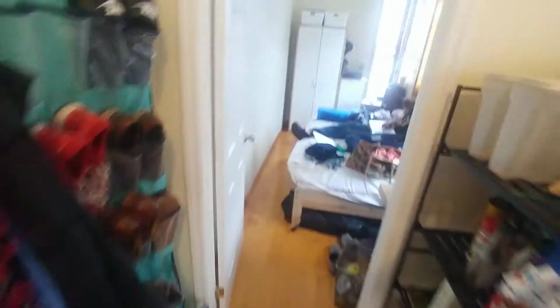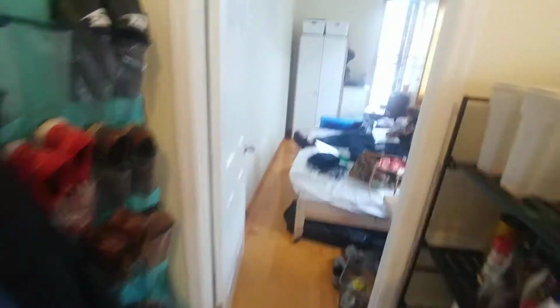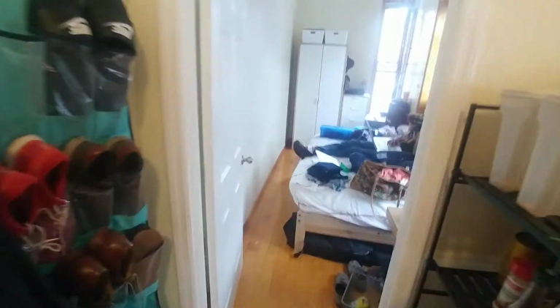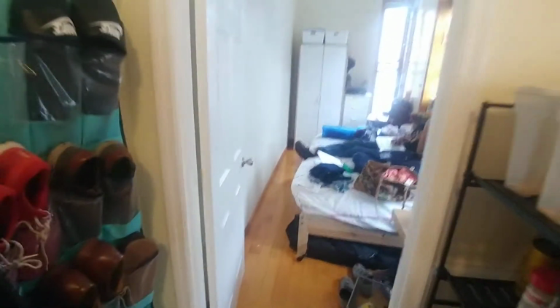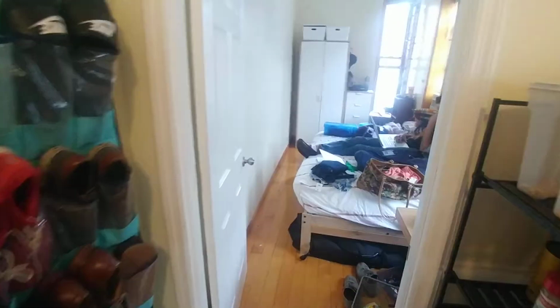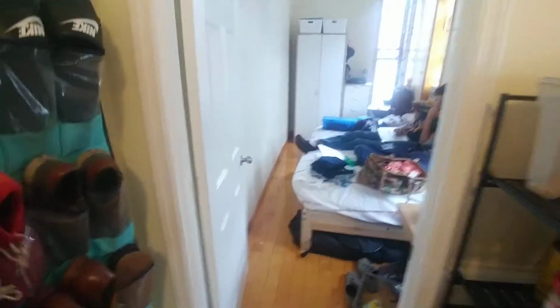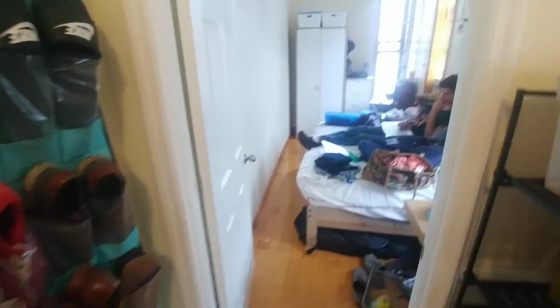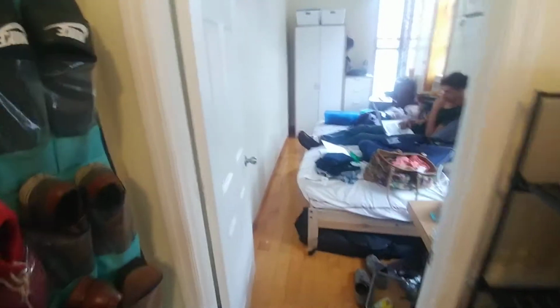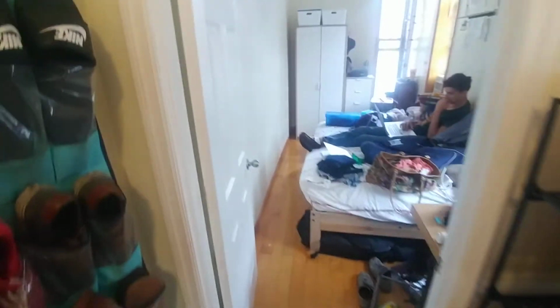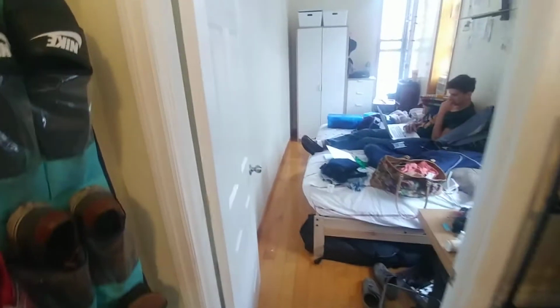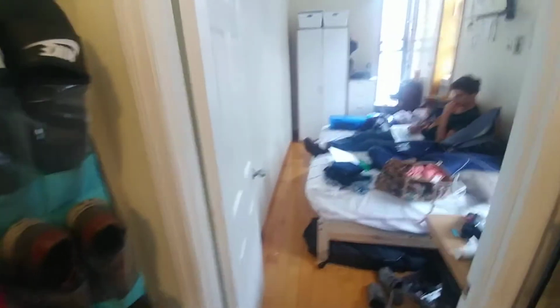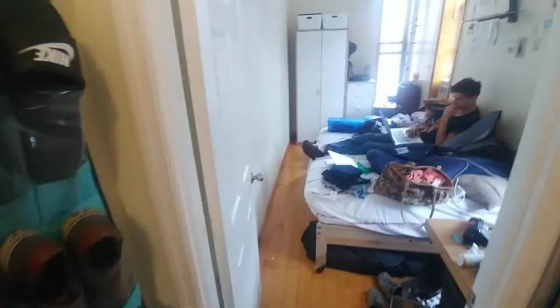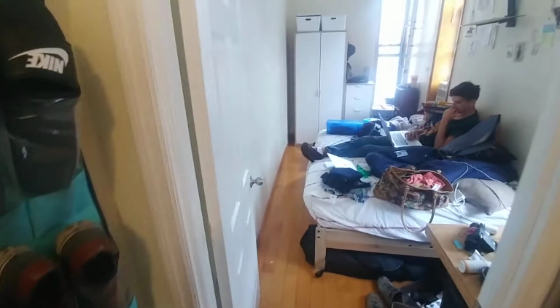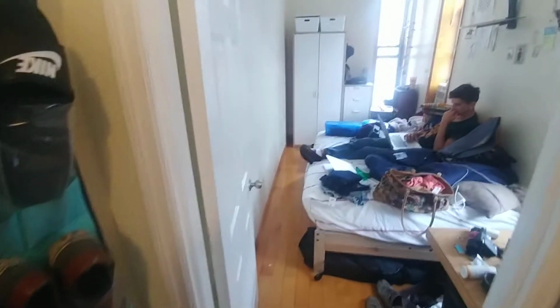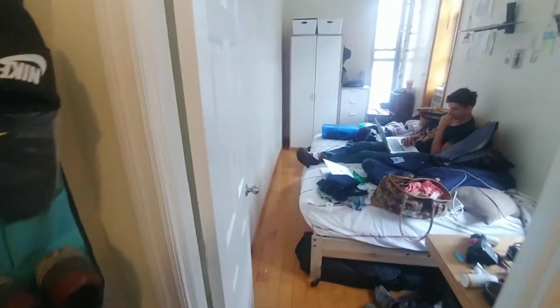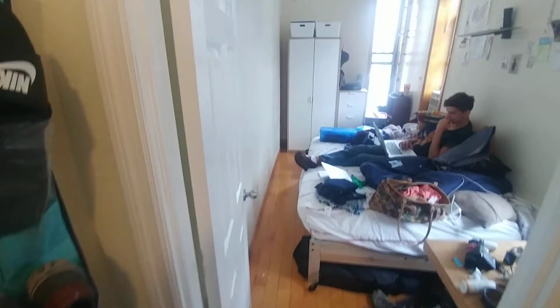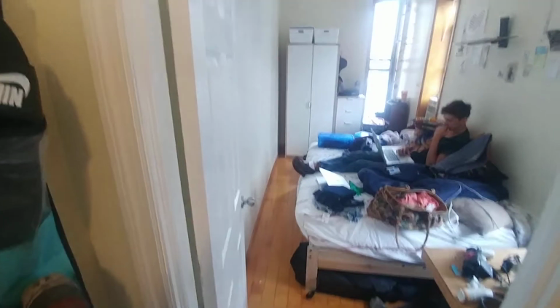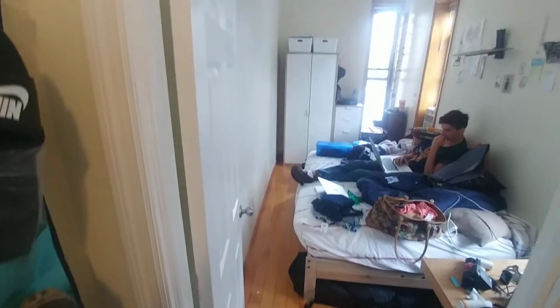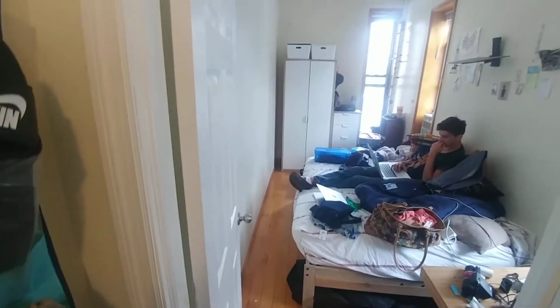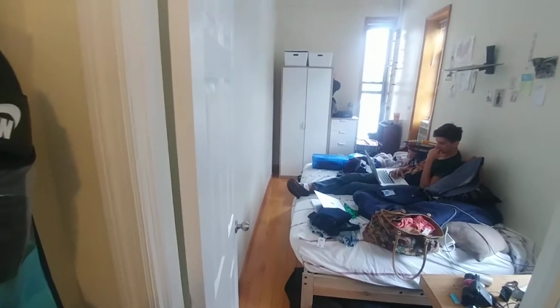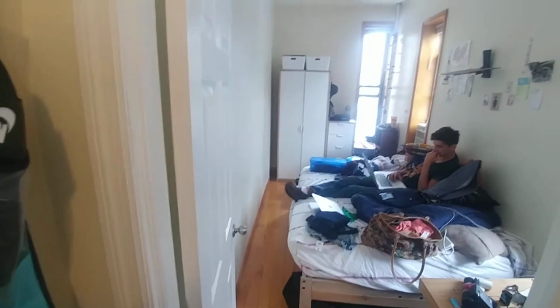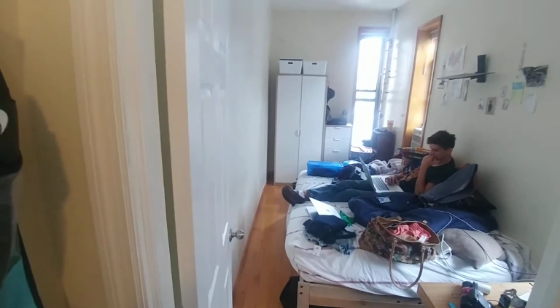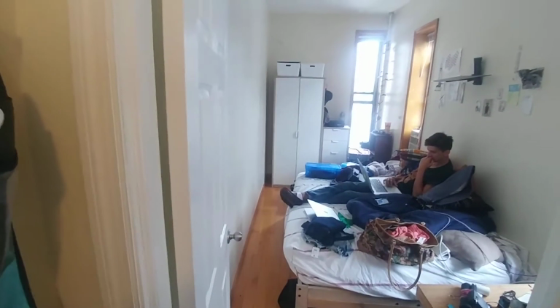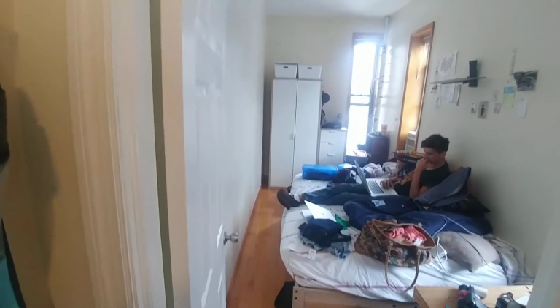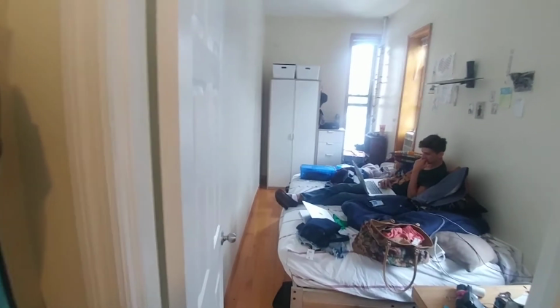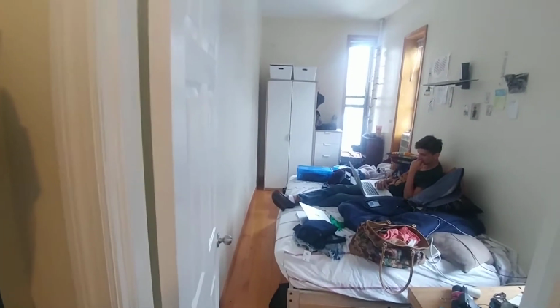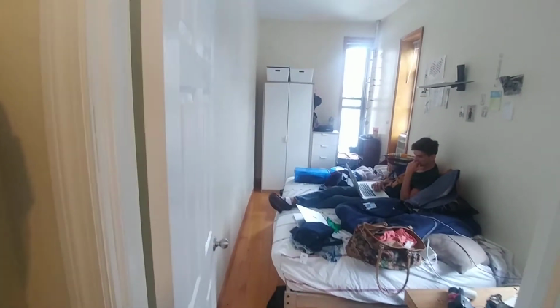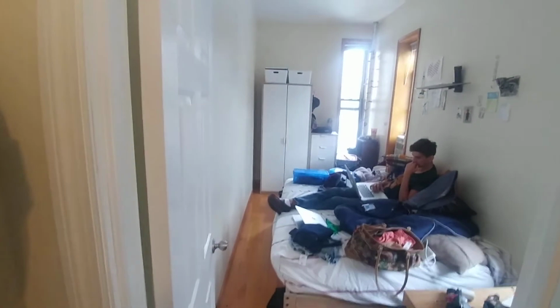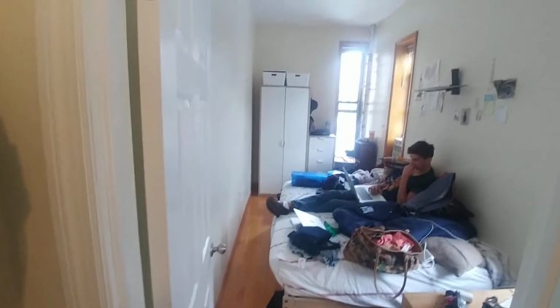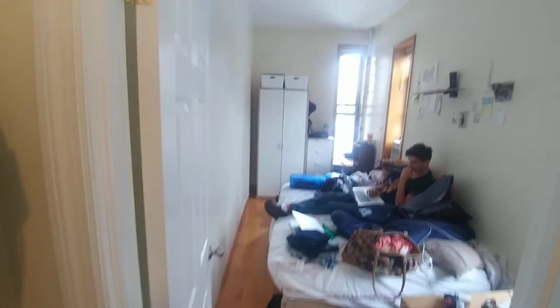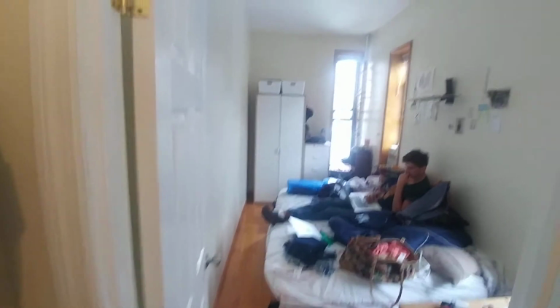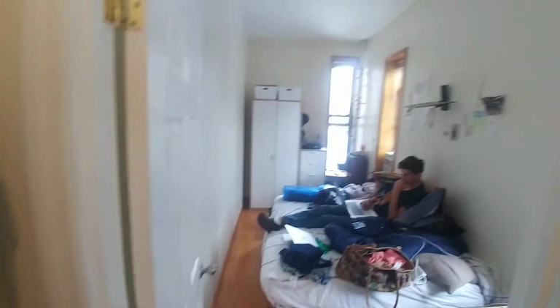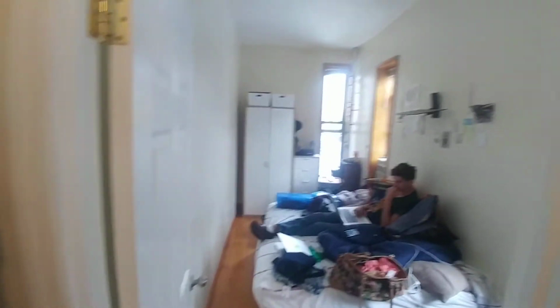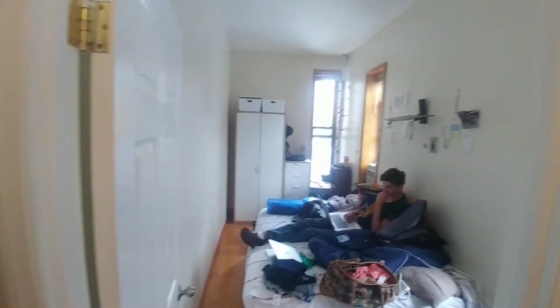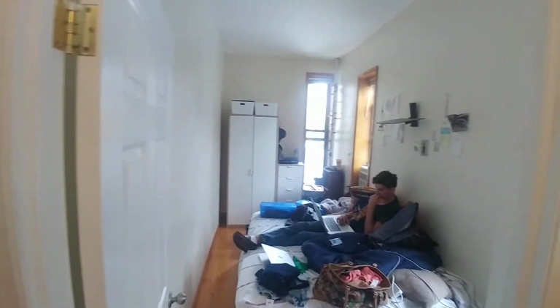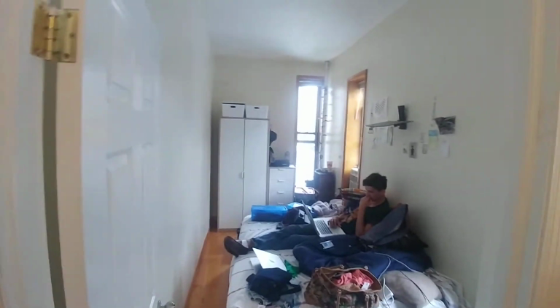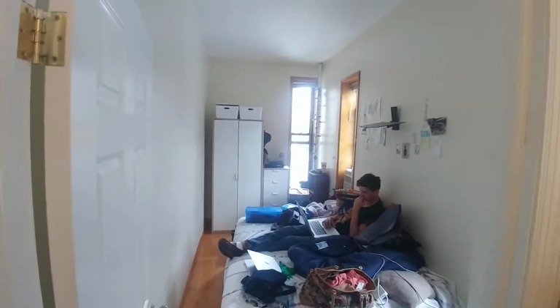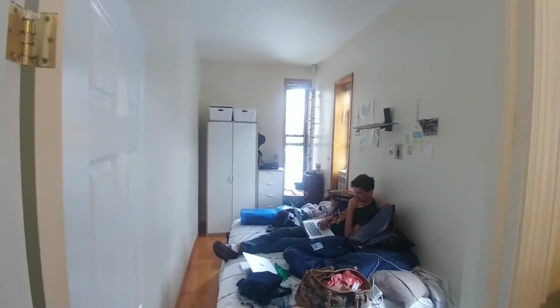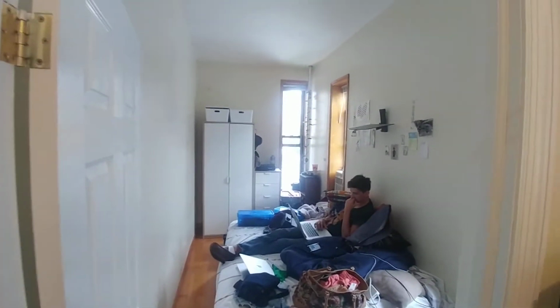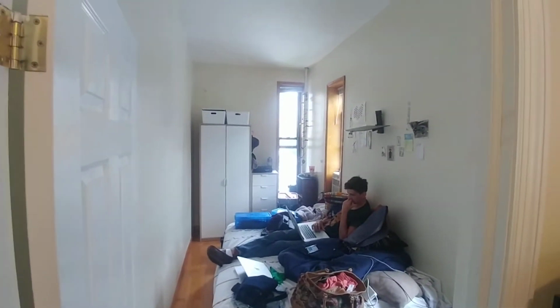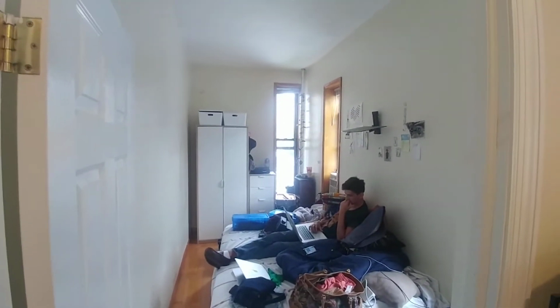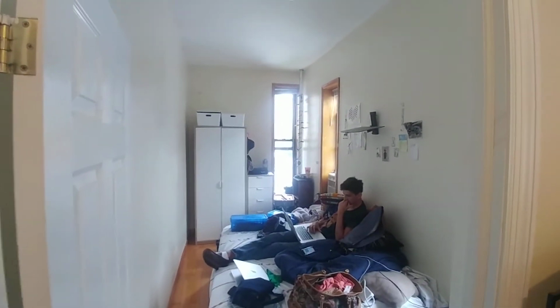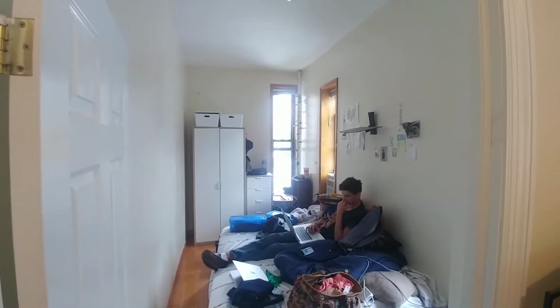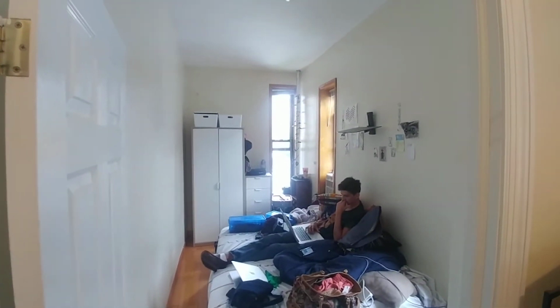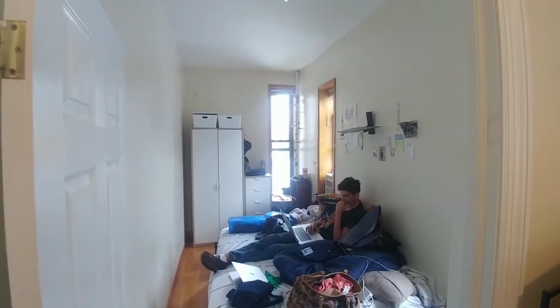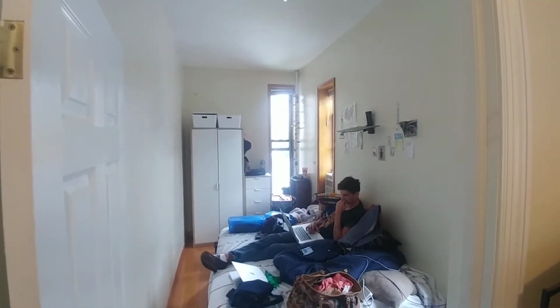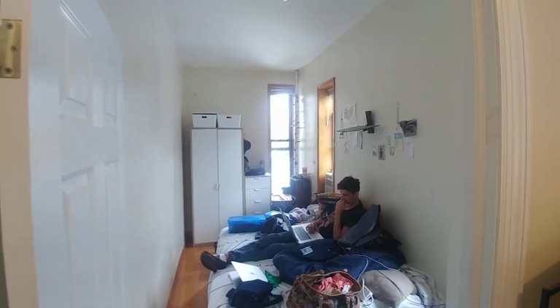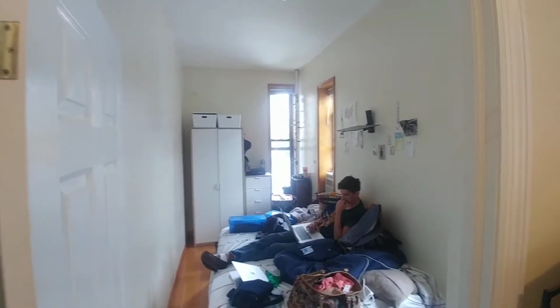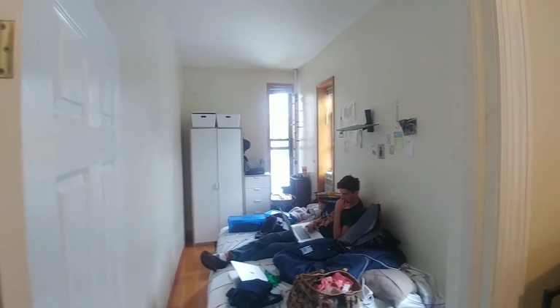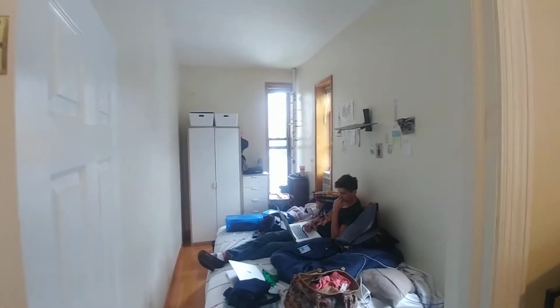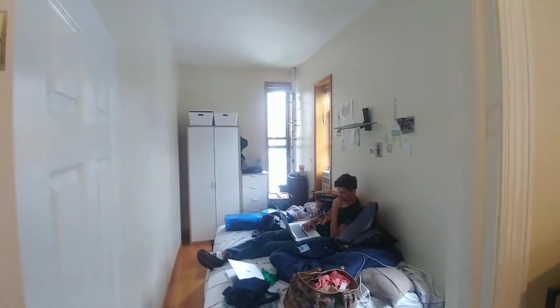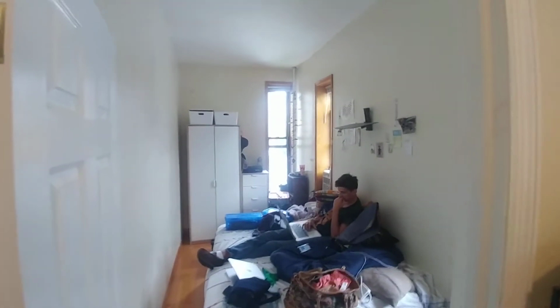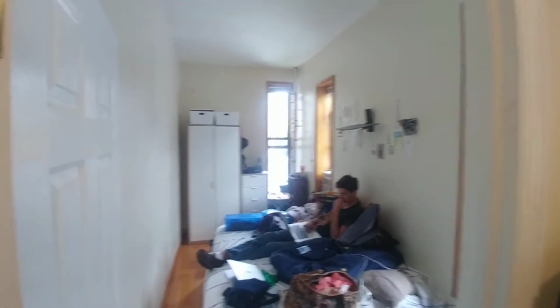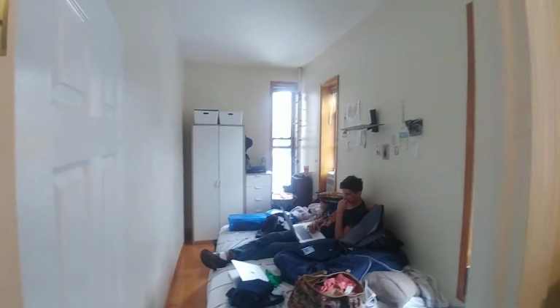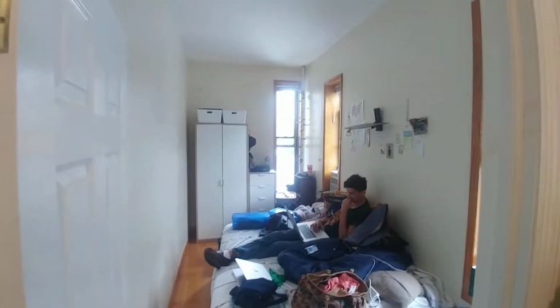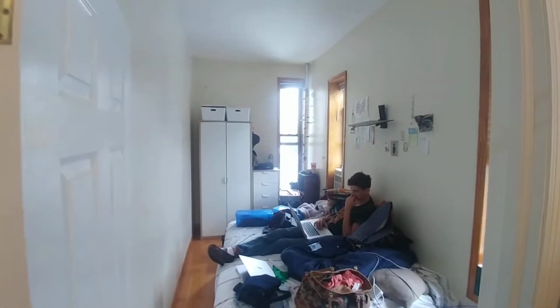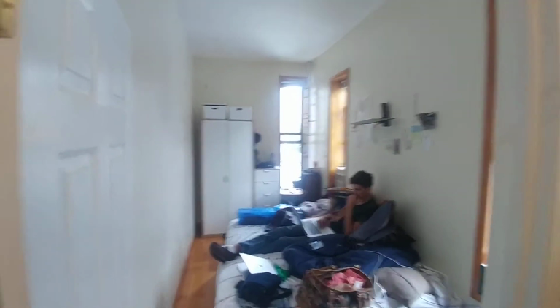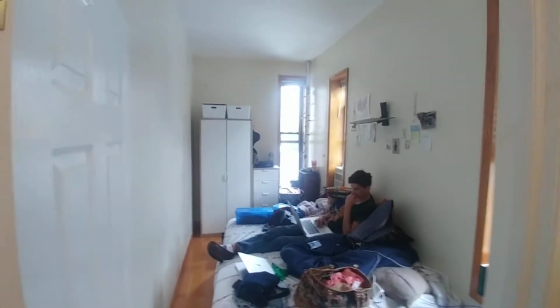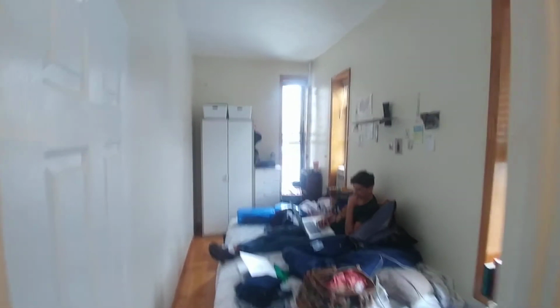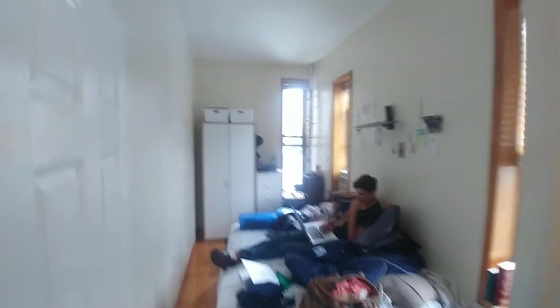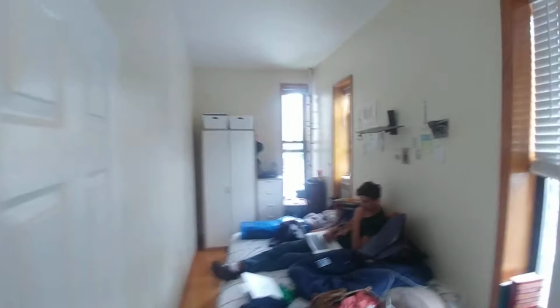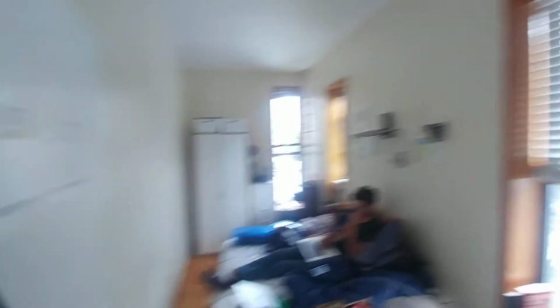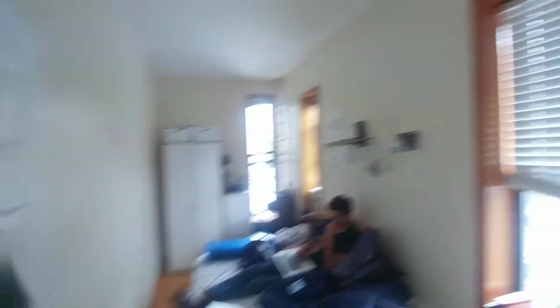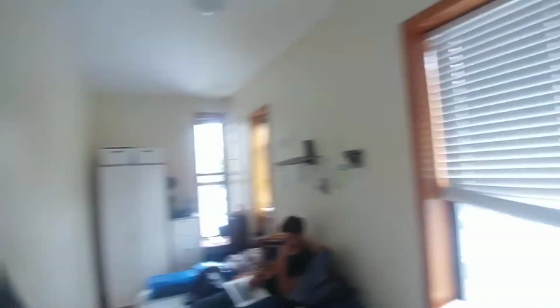Bedroom one extends about 13 and a half by 7, or 6 and a half, with three windows in this room.